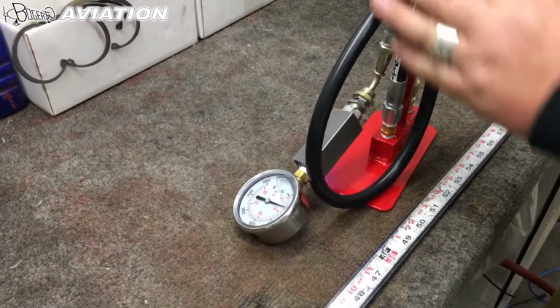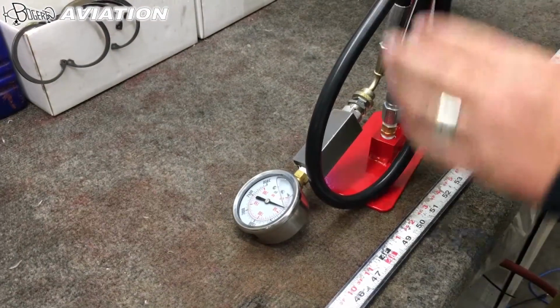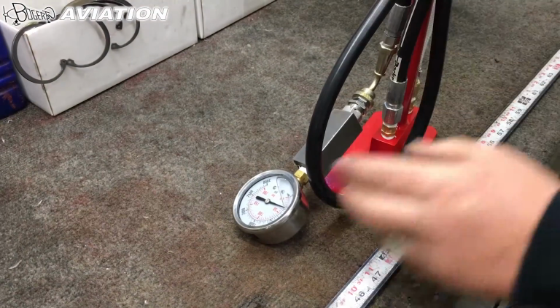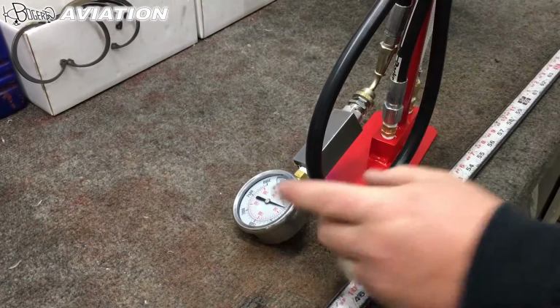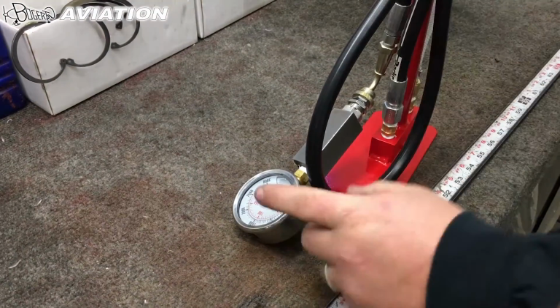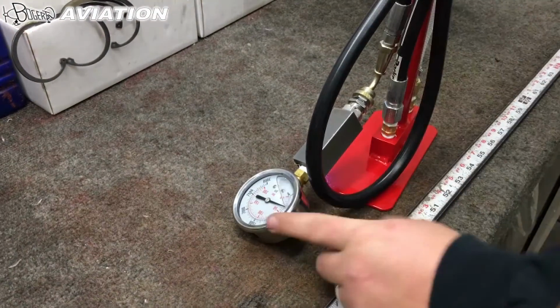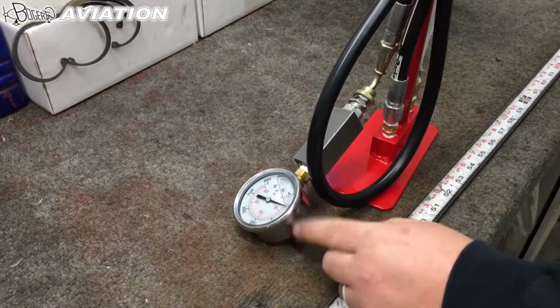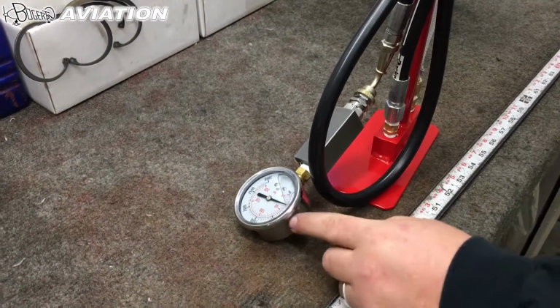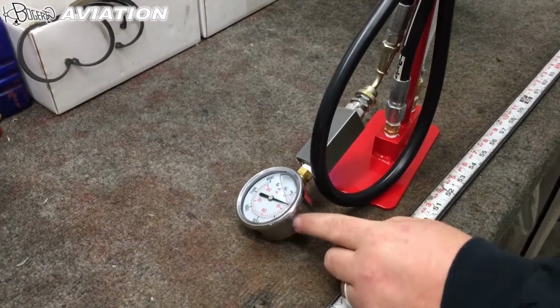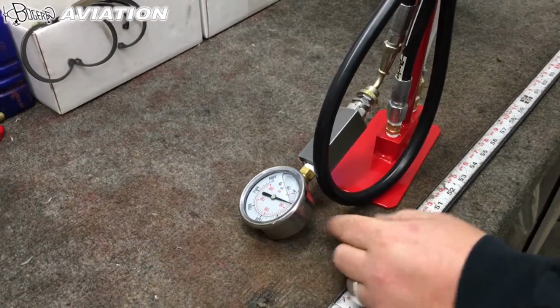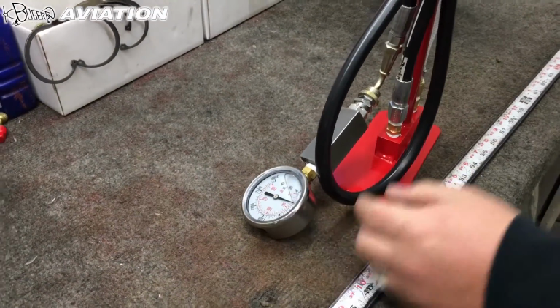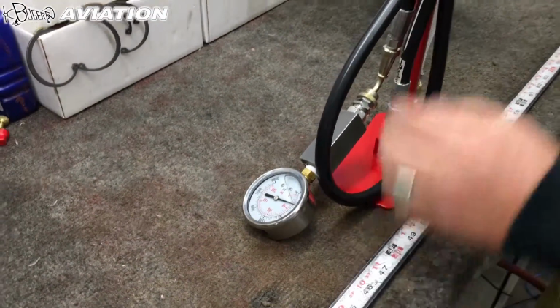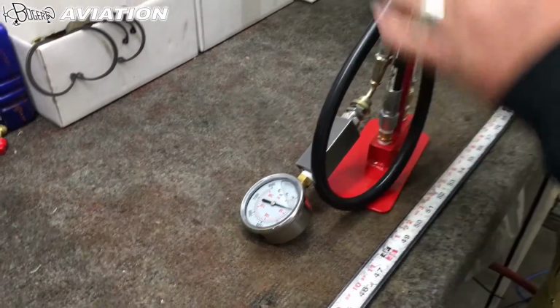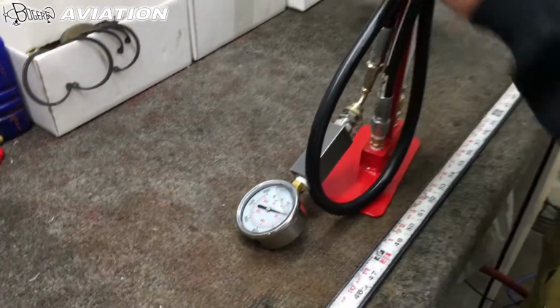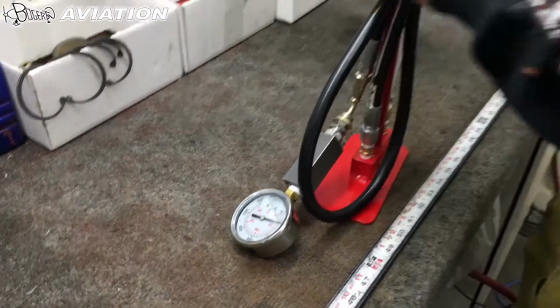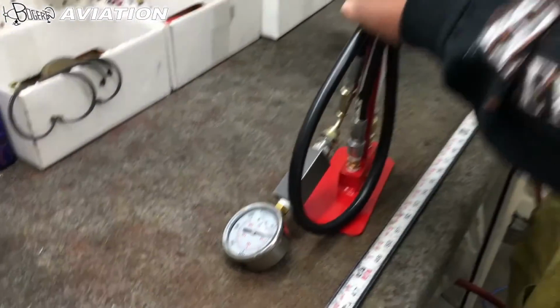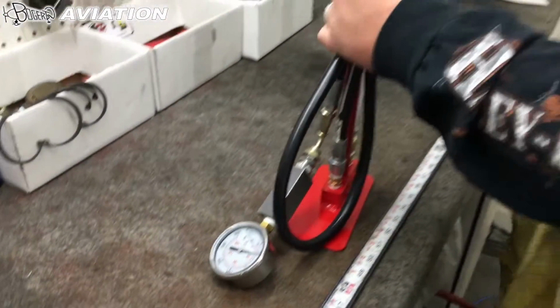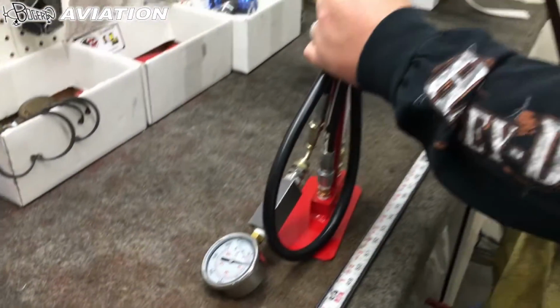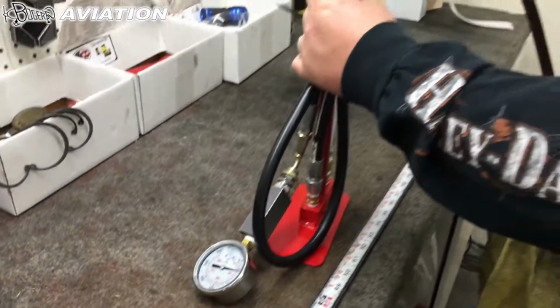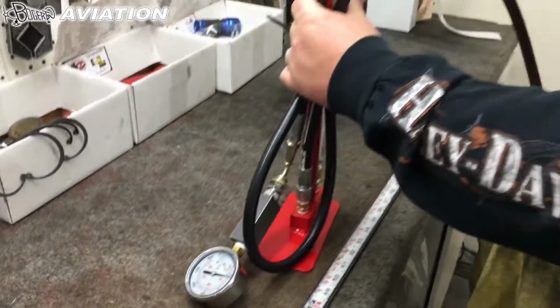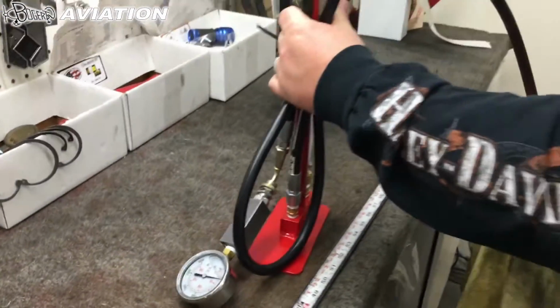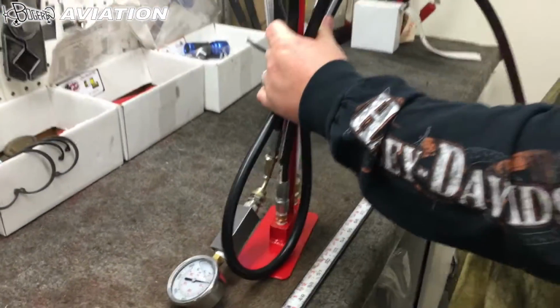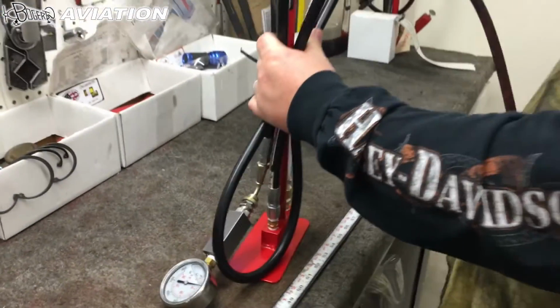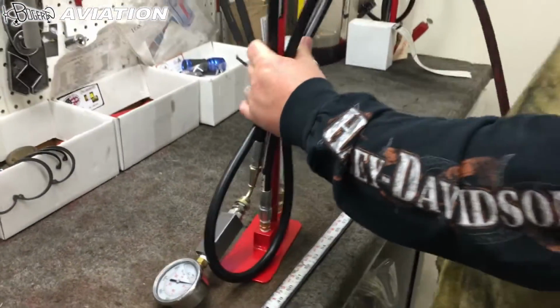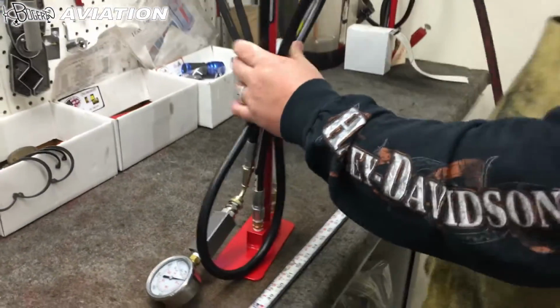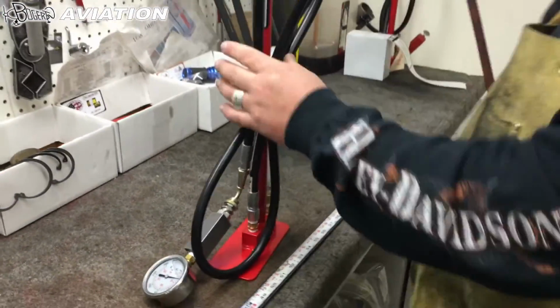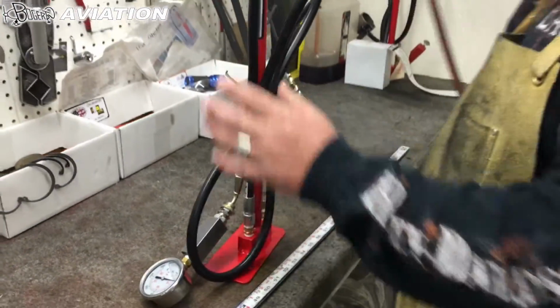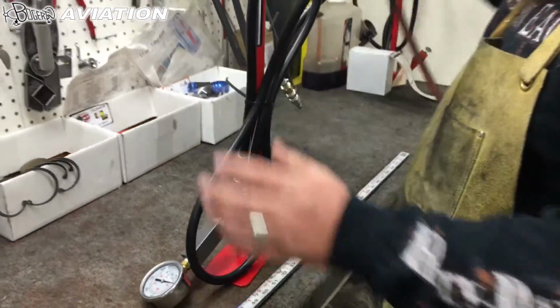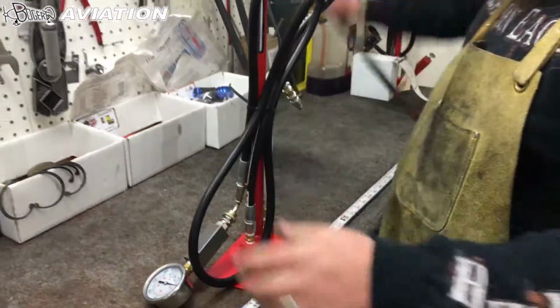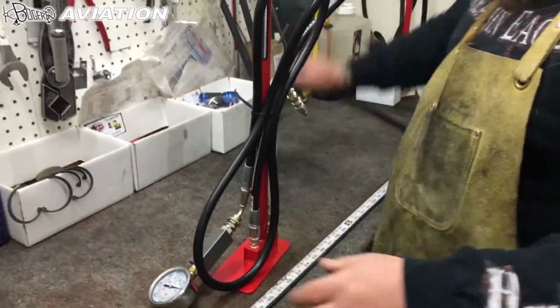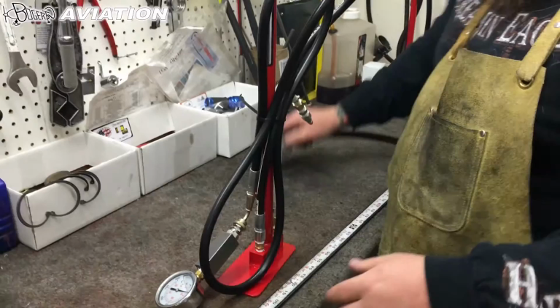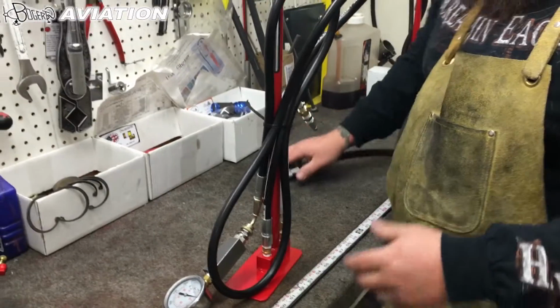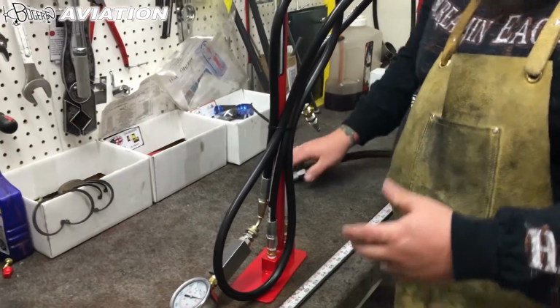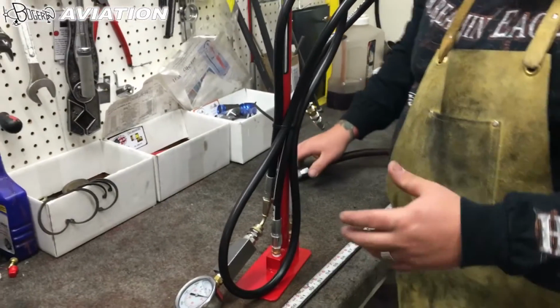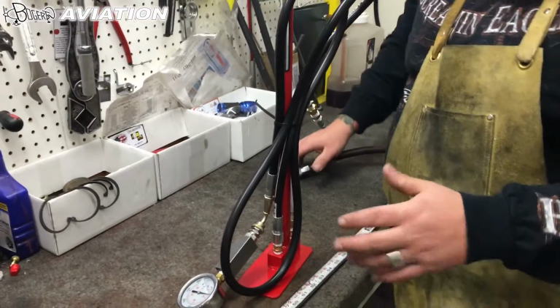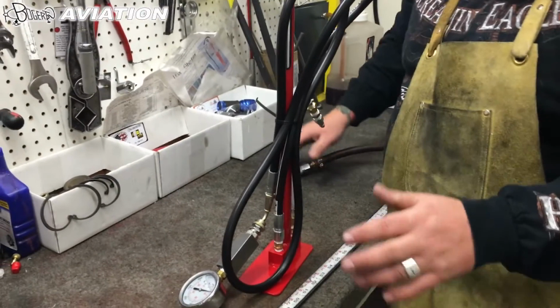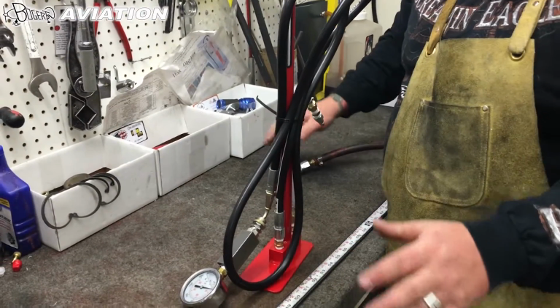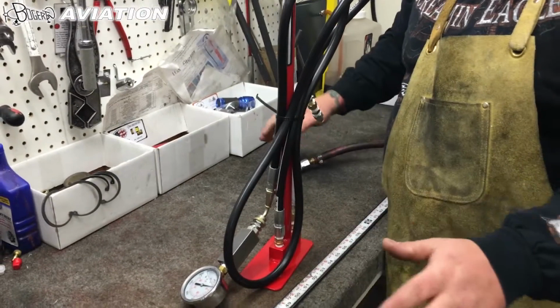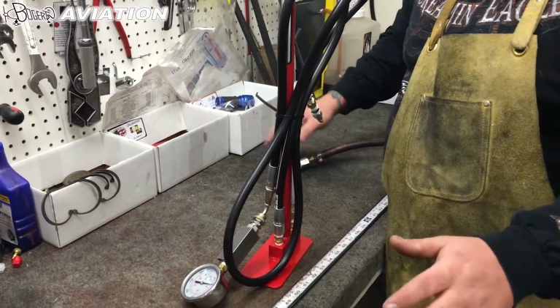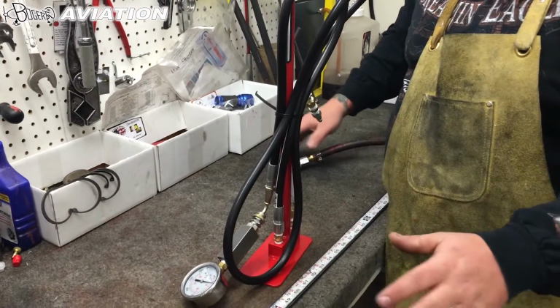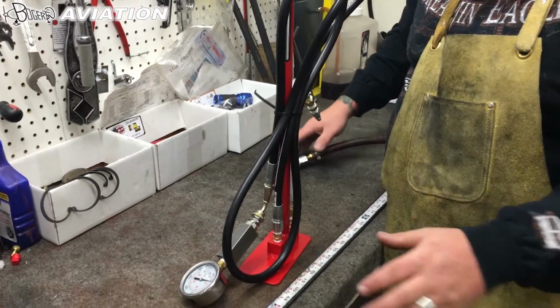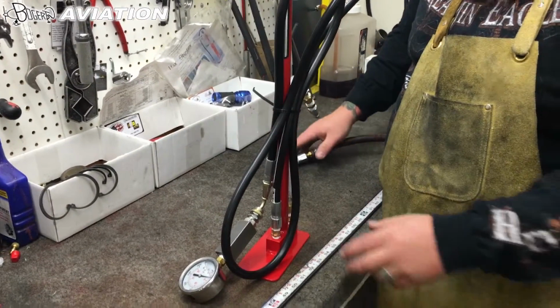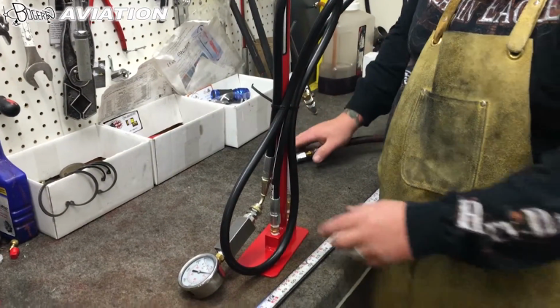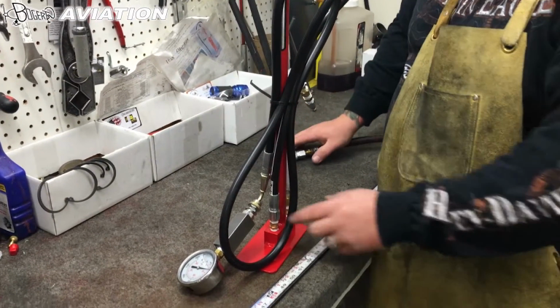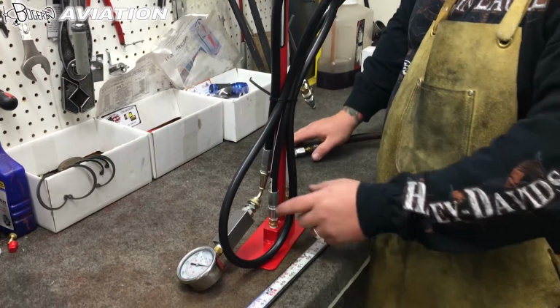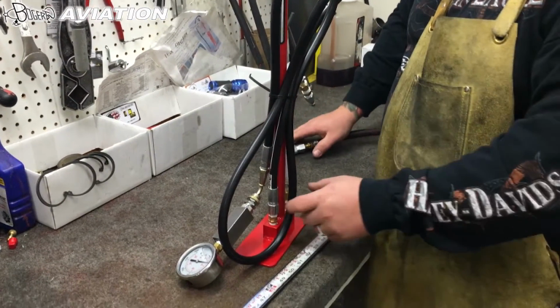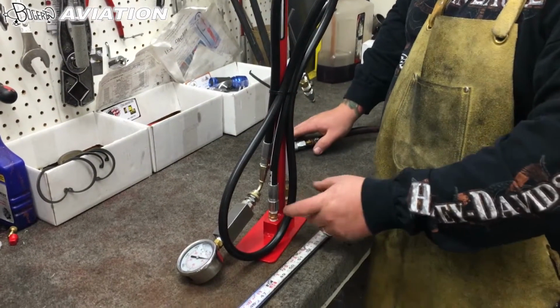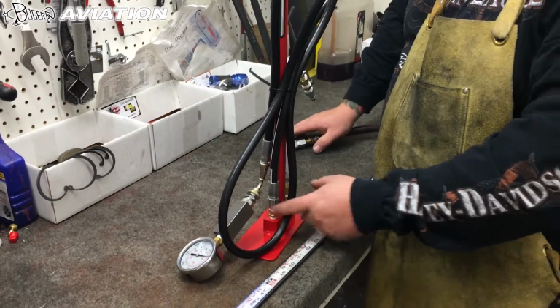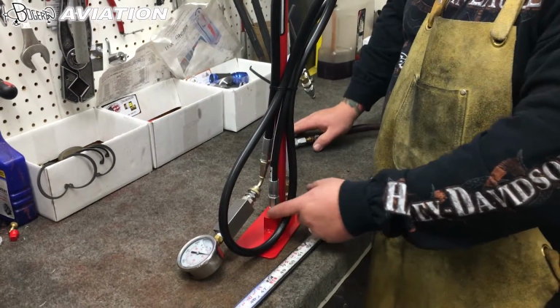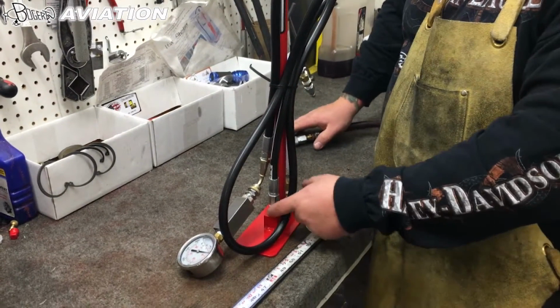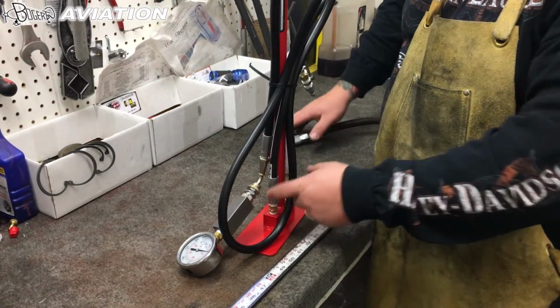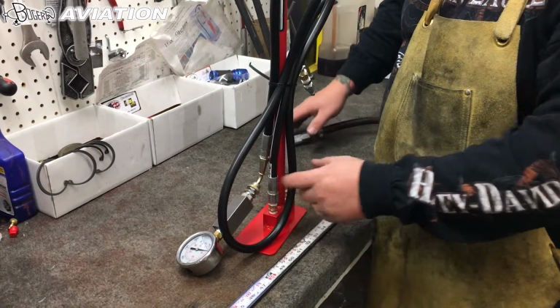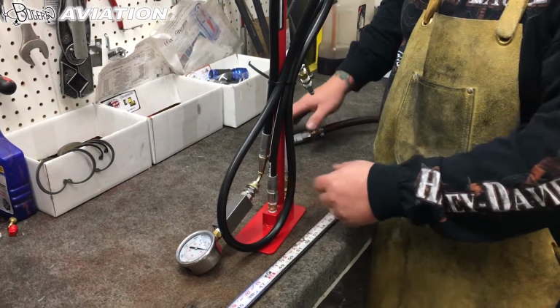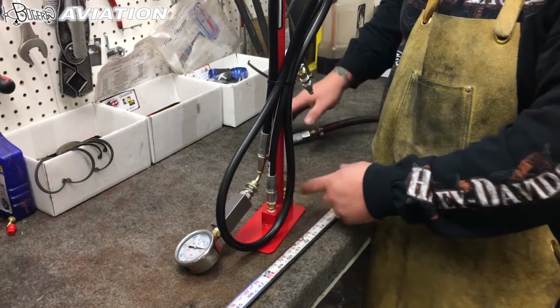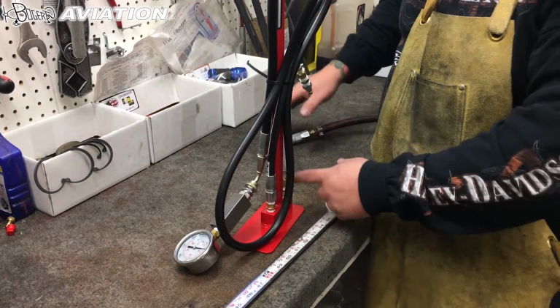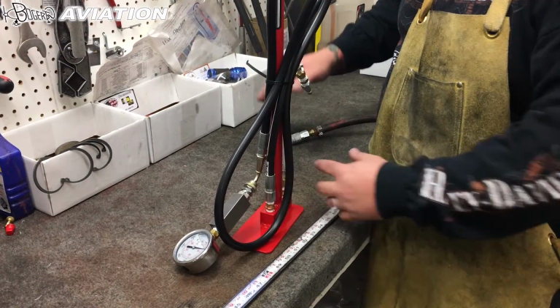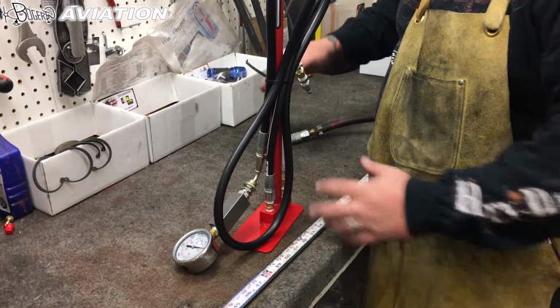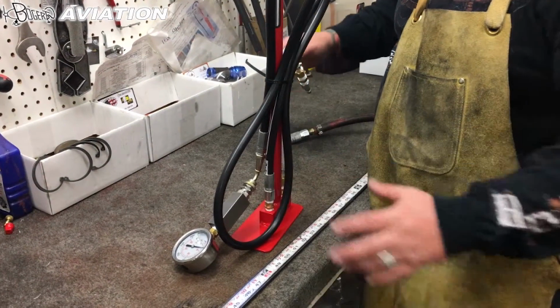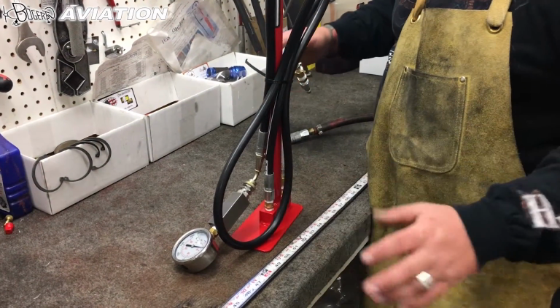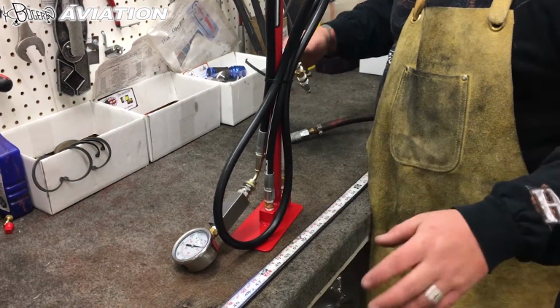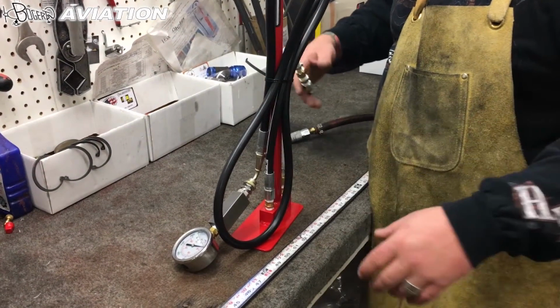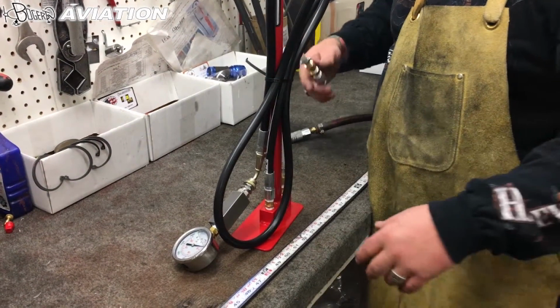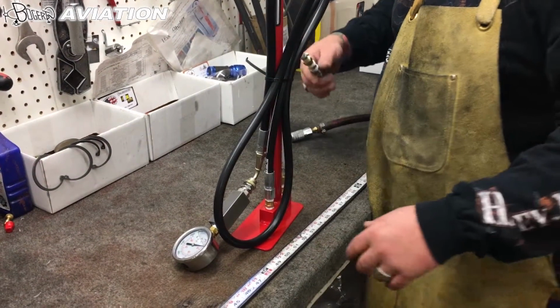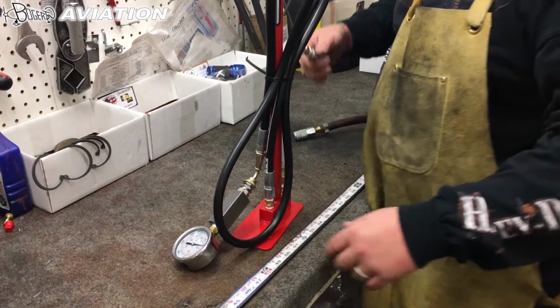Before you release this, you want to release the inlet pressure first. It should still hold if your check valves are working.